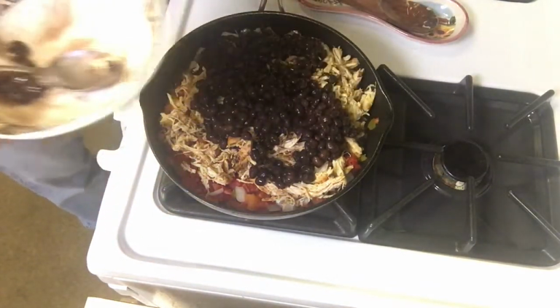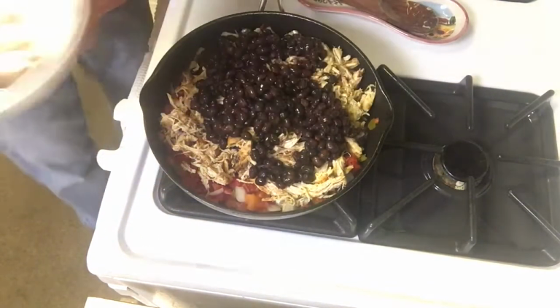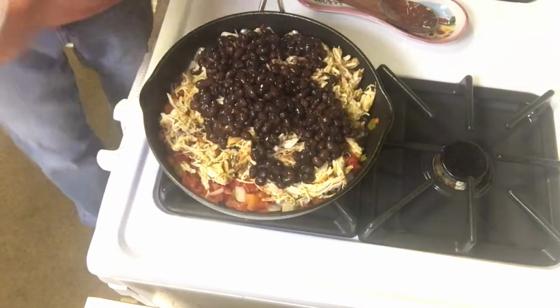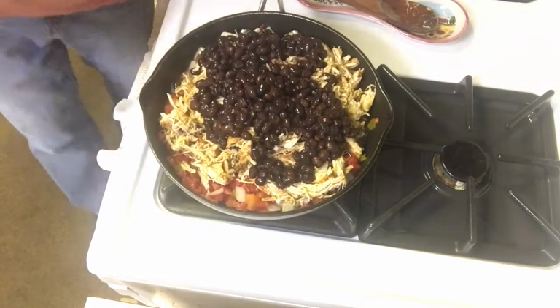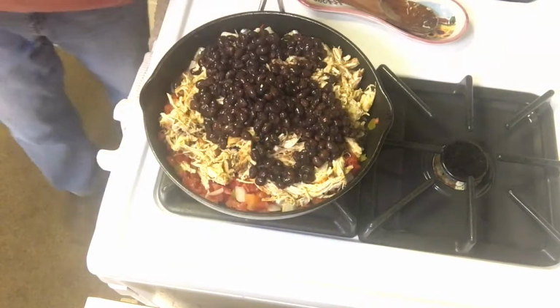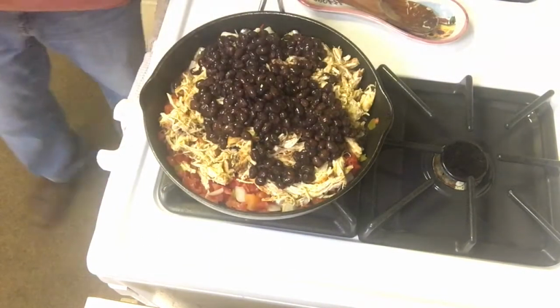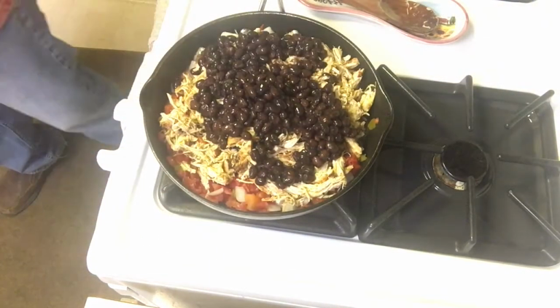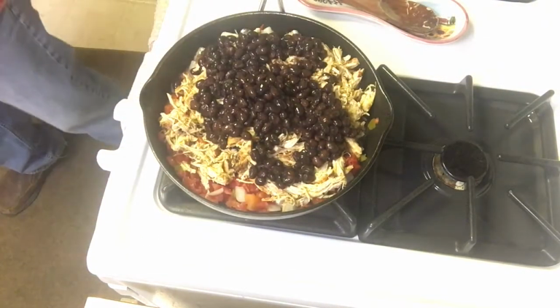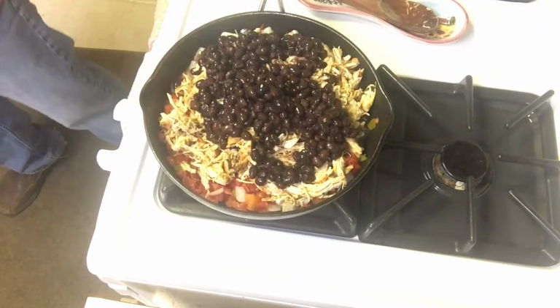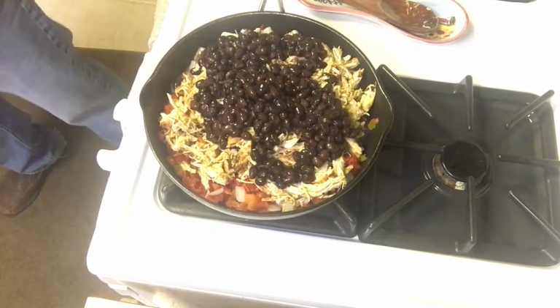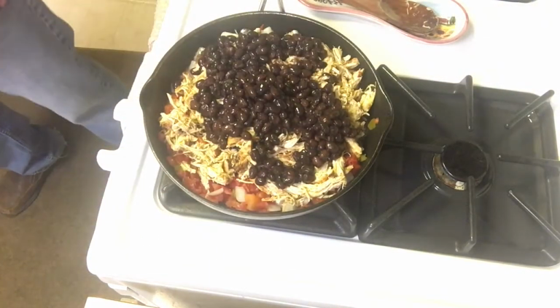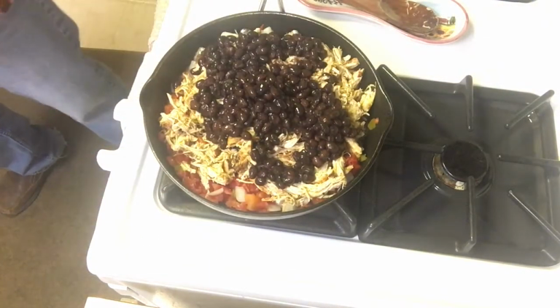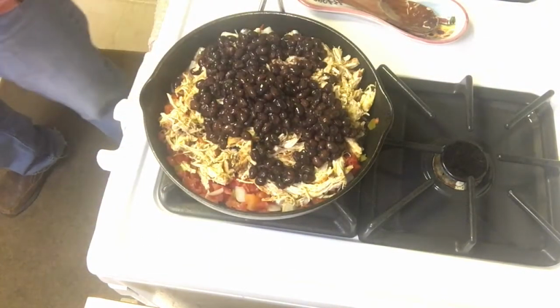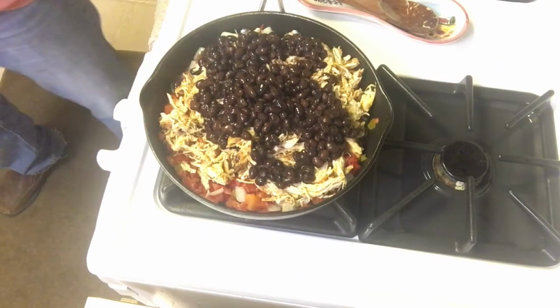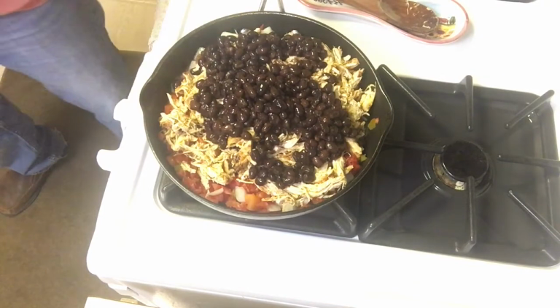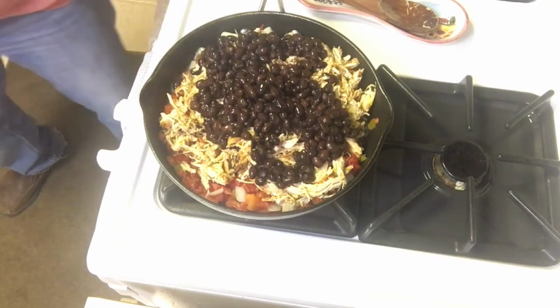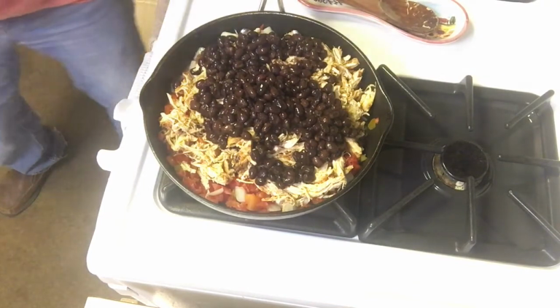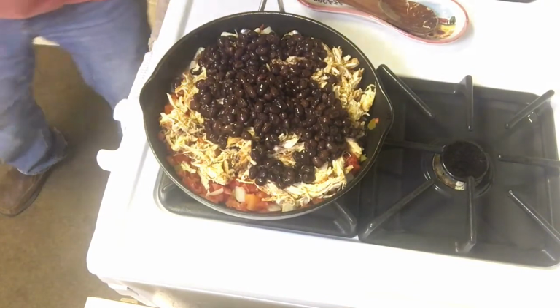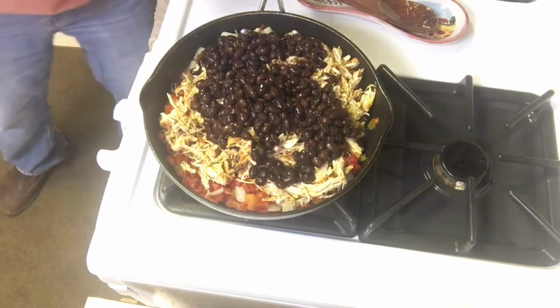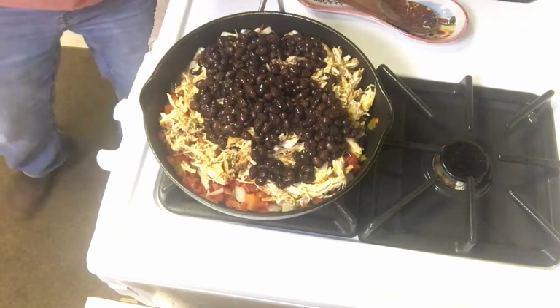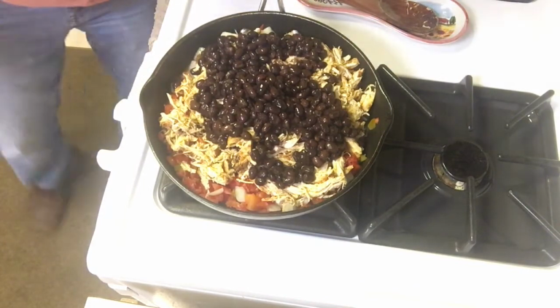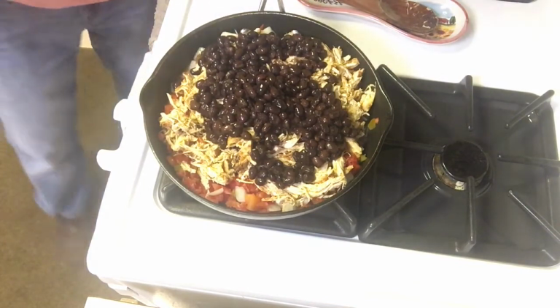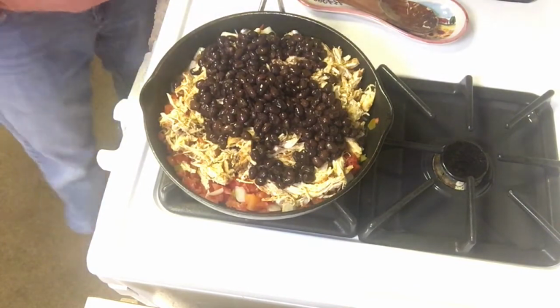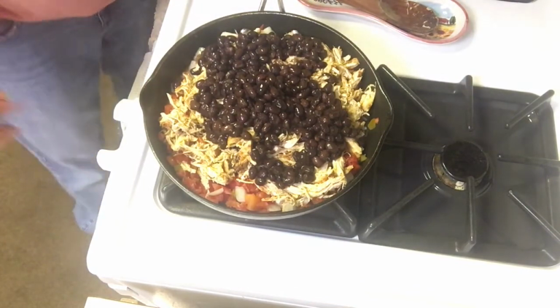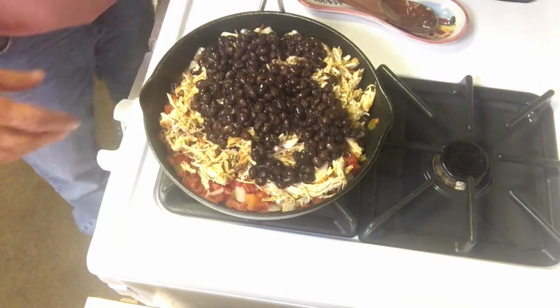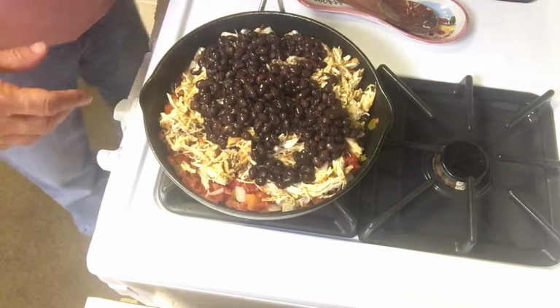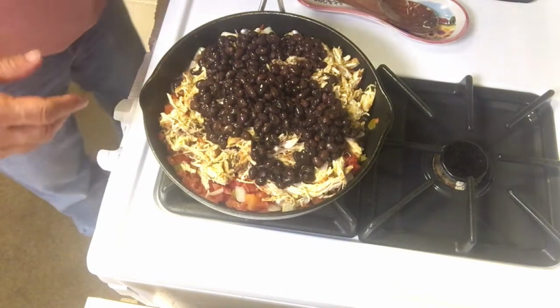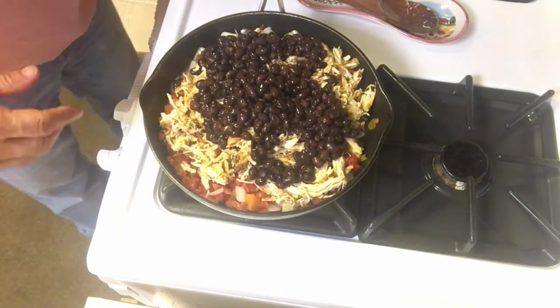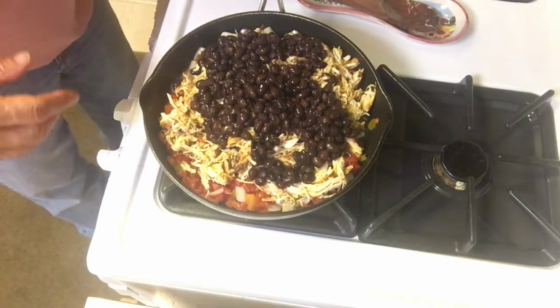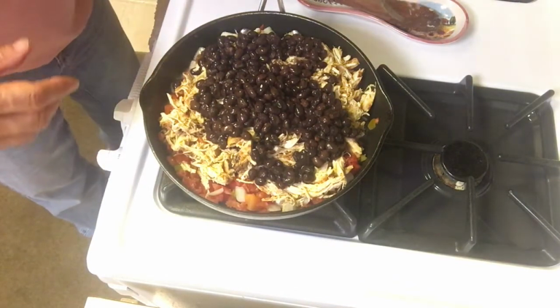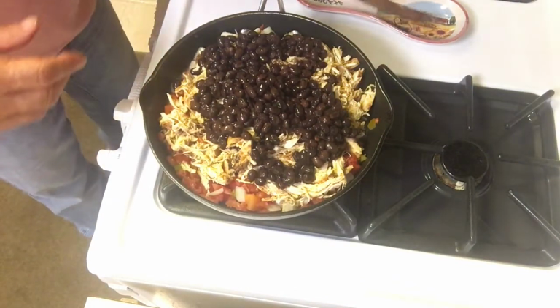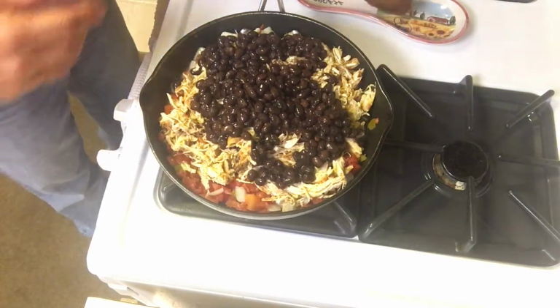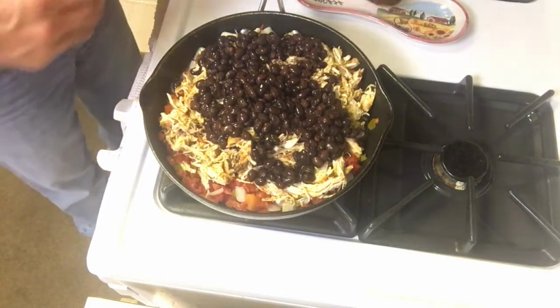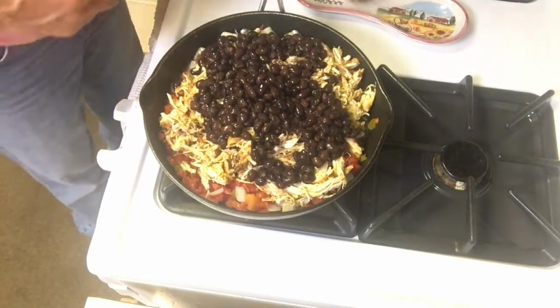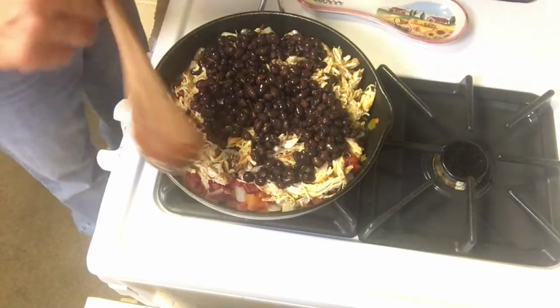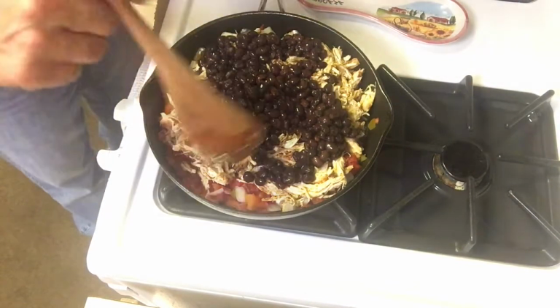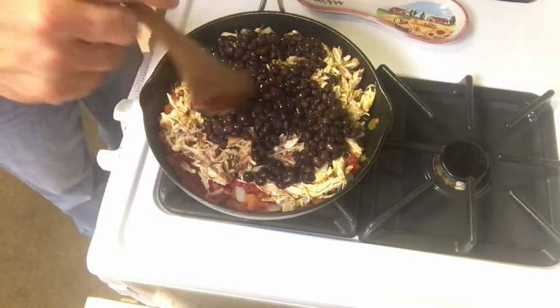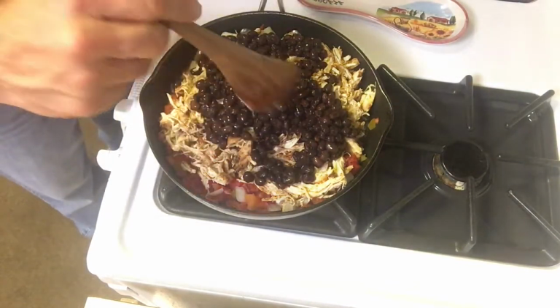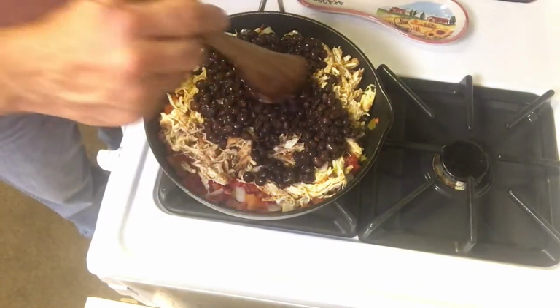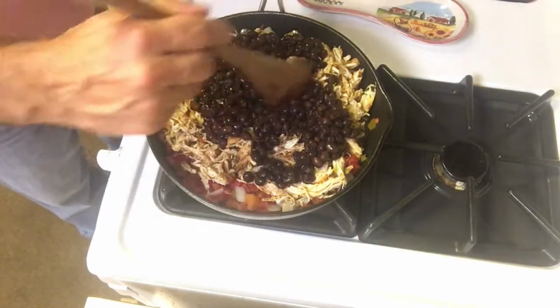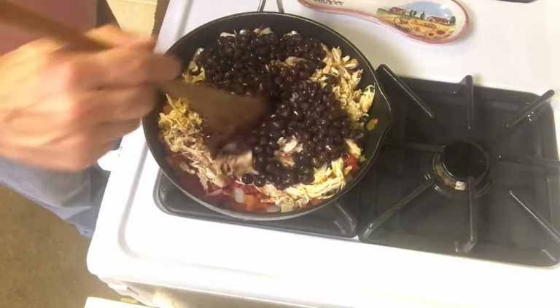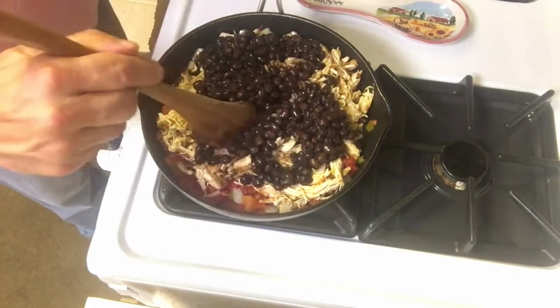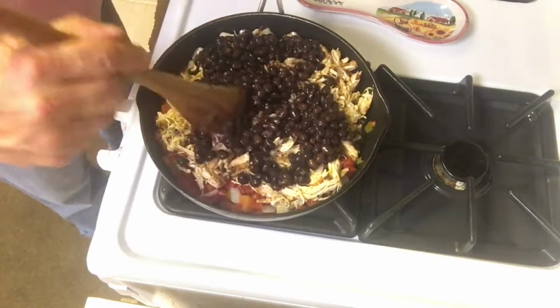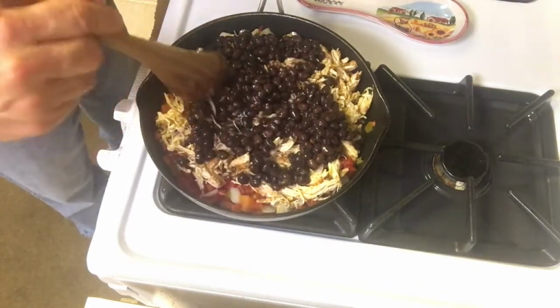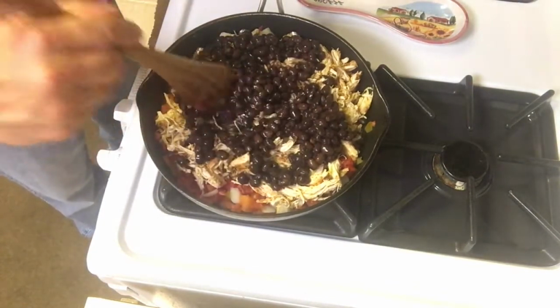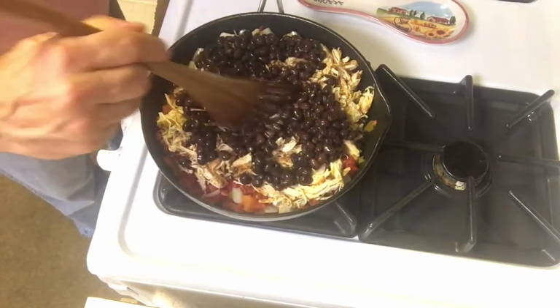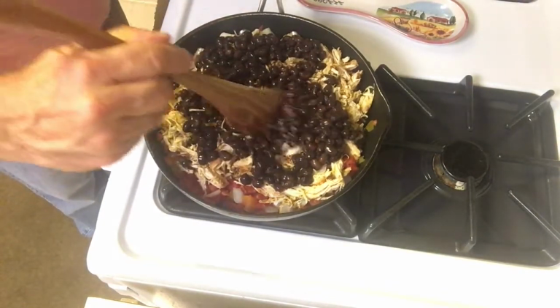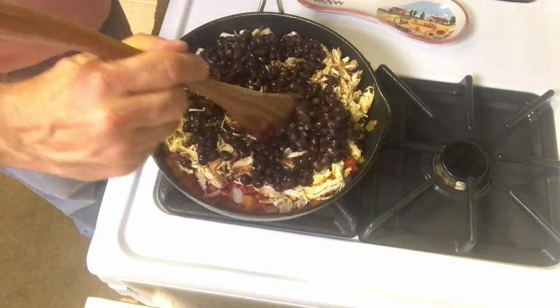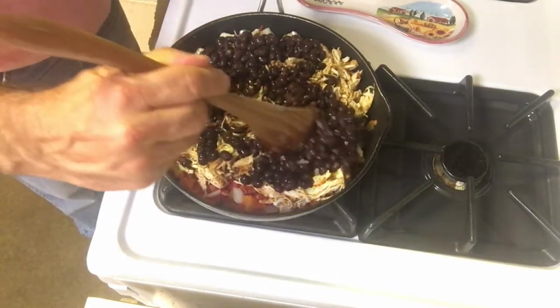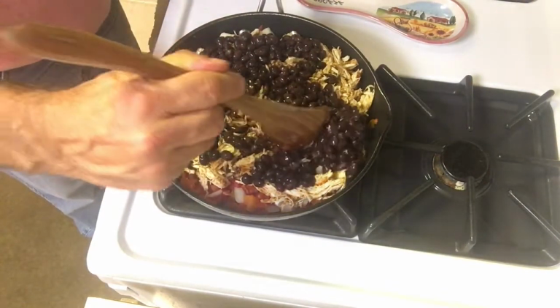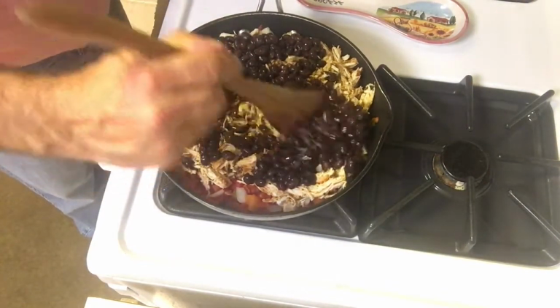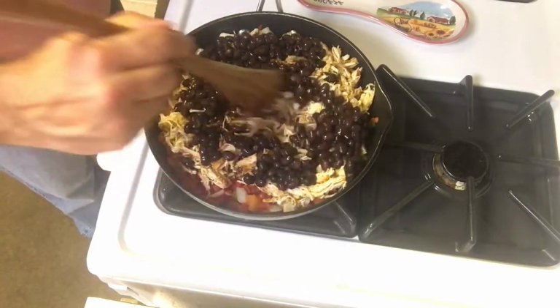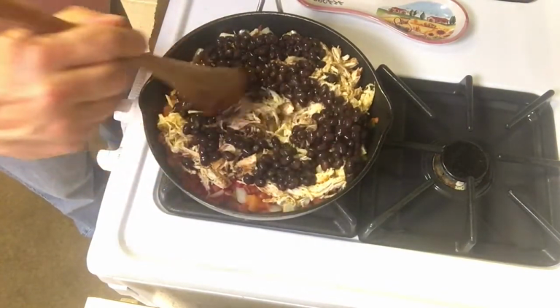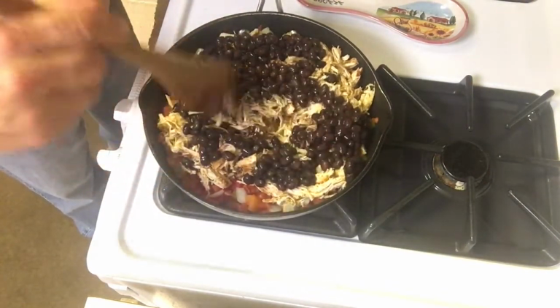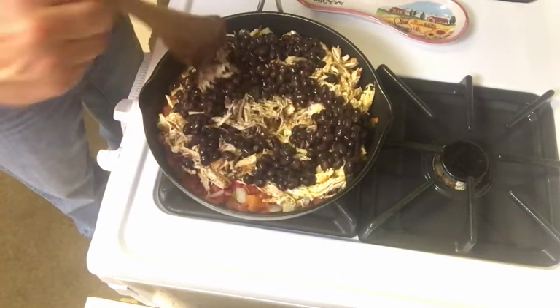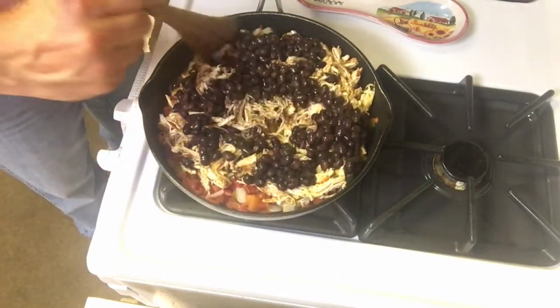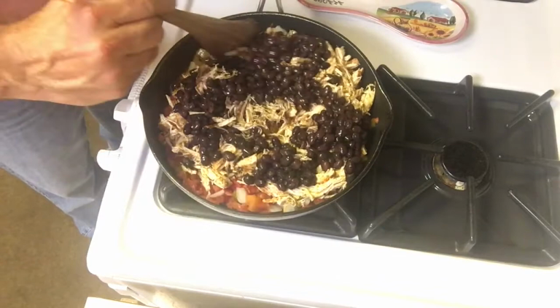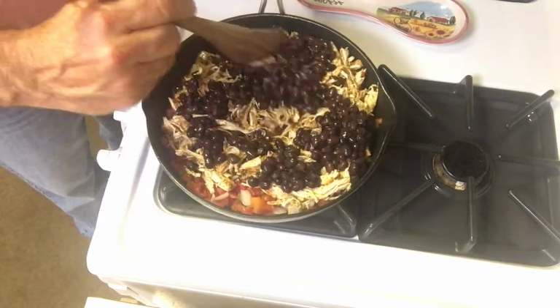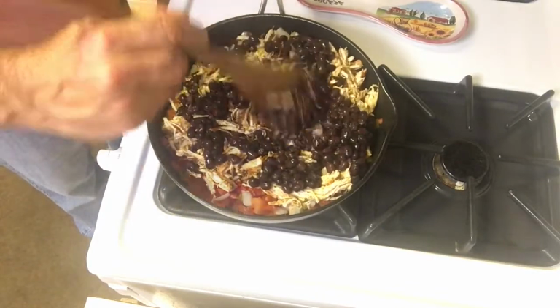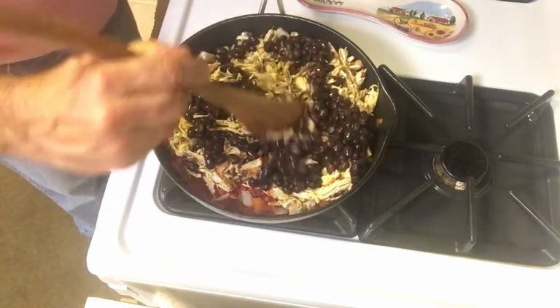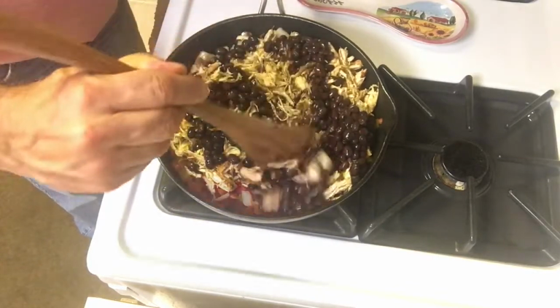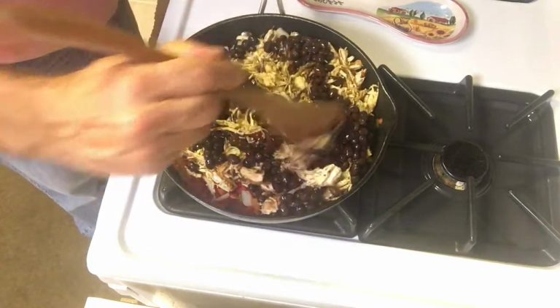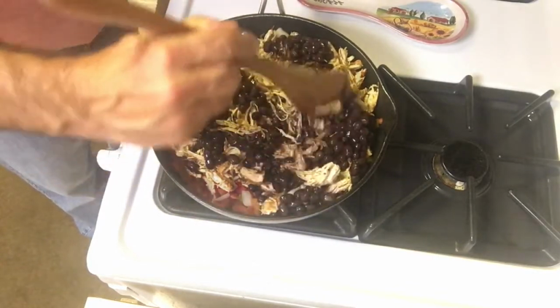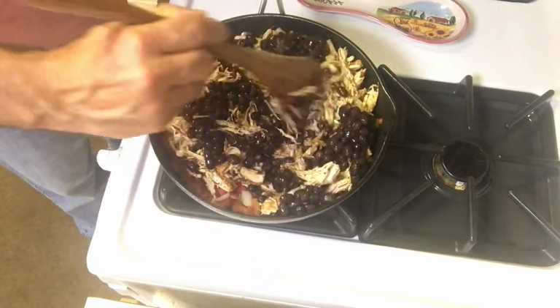Then we're going to fill our flour tortillas. I prefer corn tortillas or corn tortillas mixed with flour tortillas, but tonight all we have is the flour tortillas, so we'll go with those.